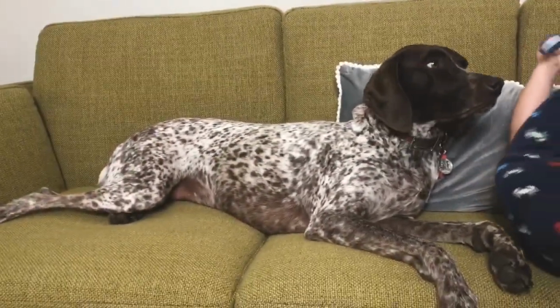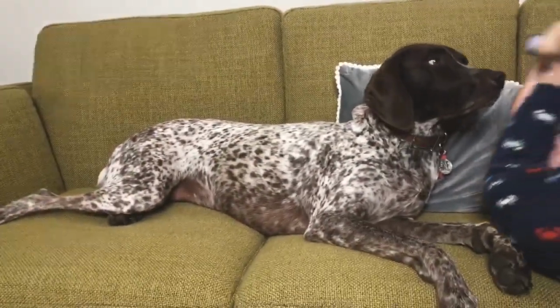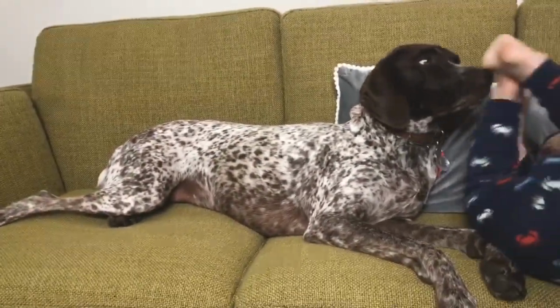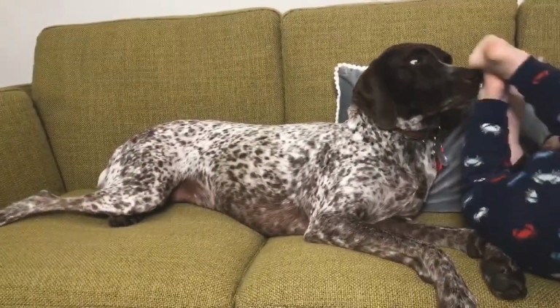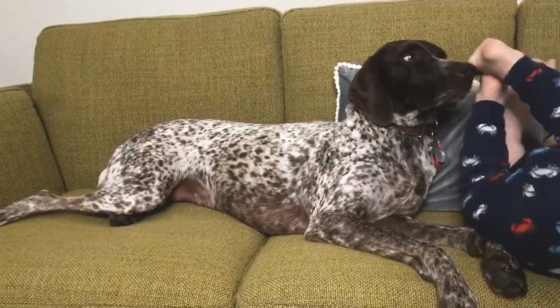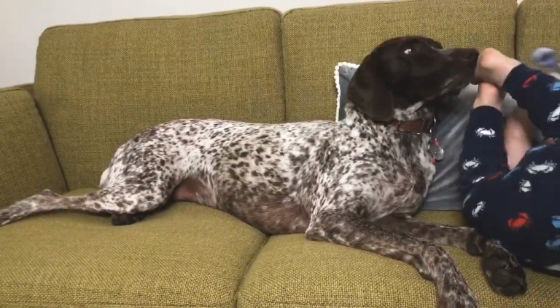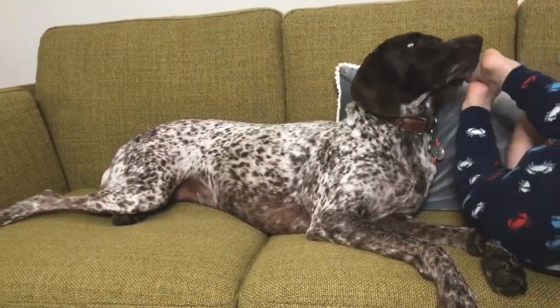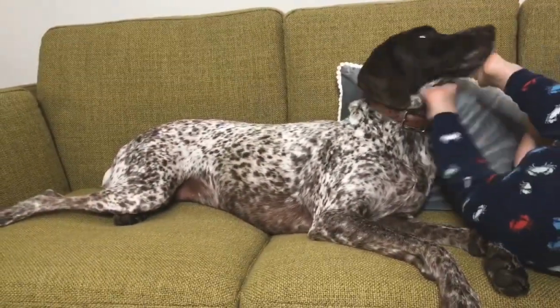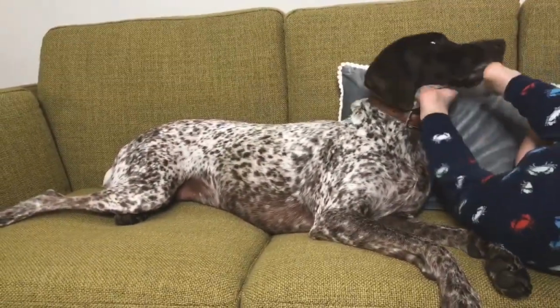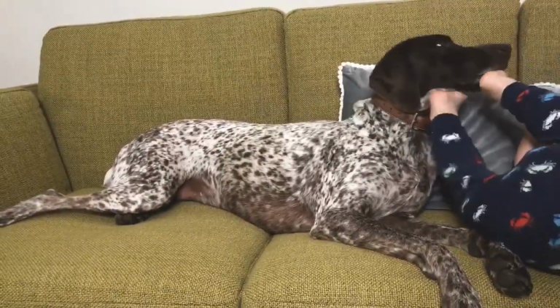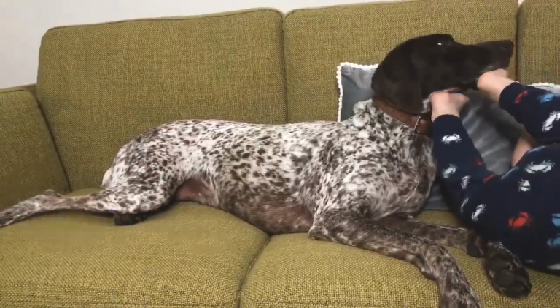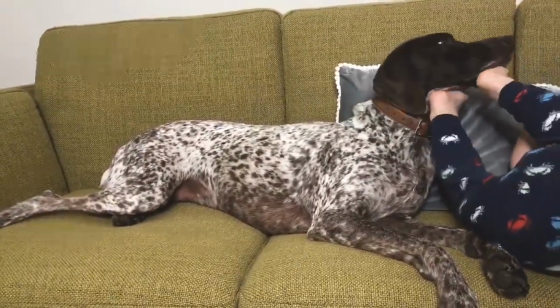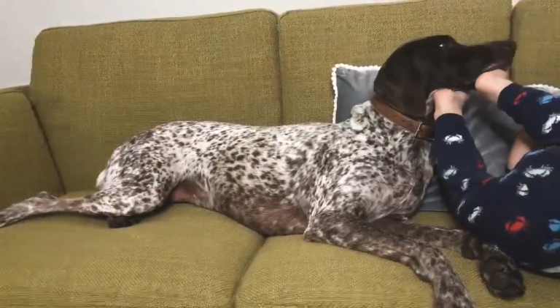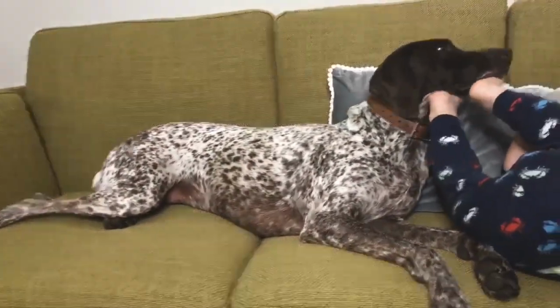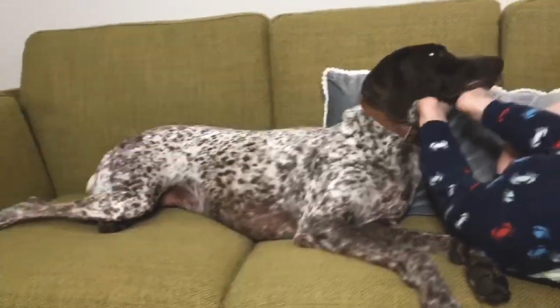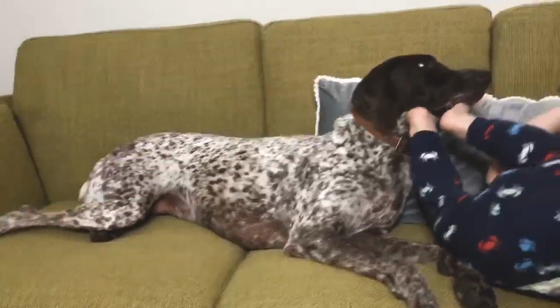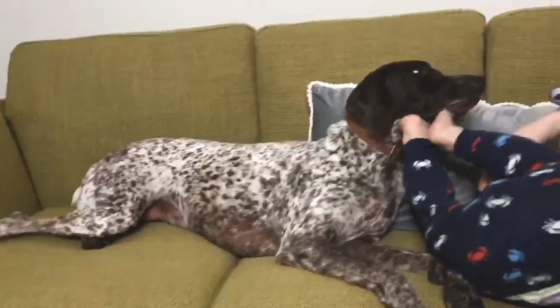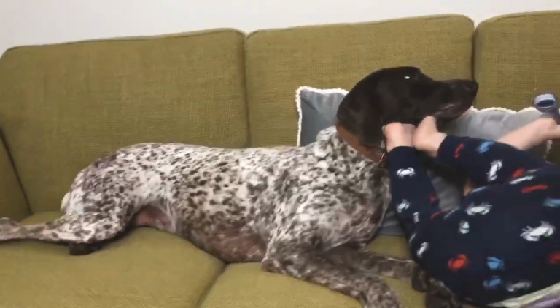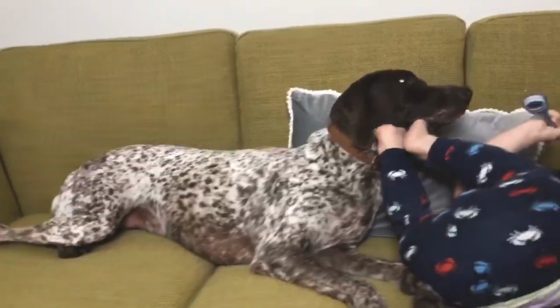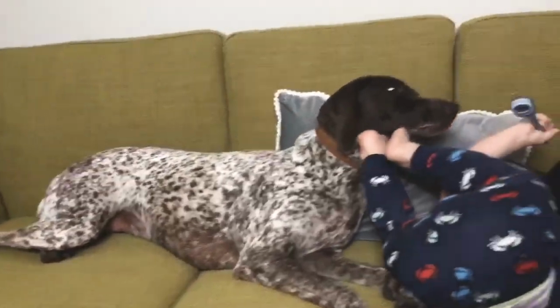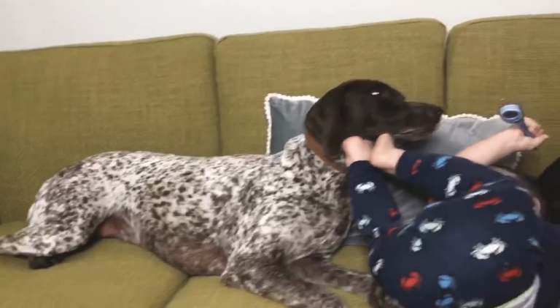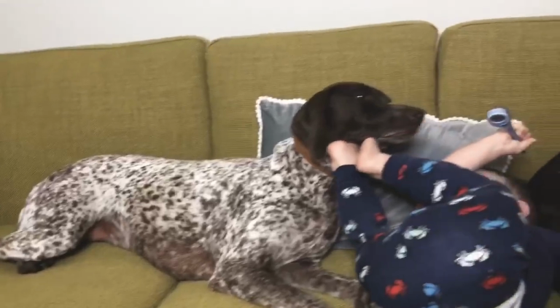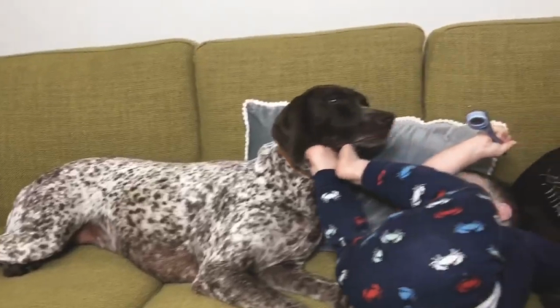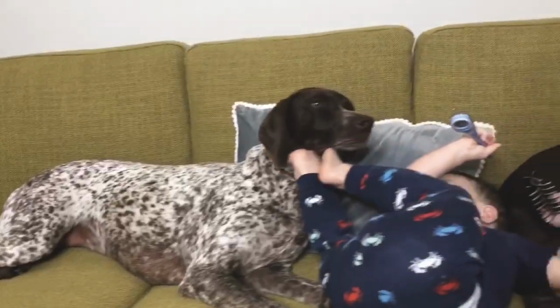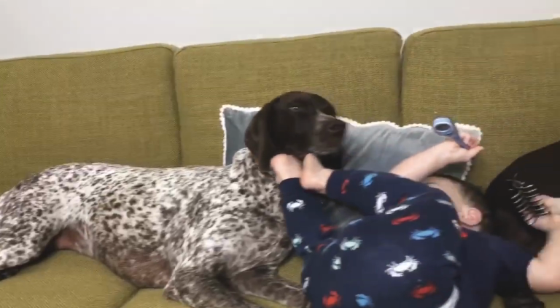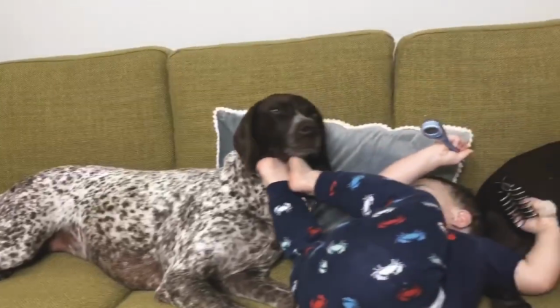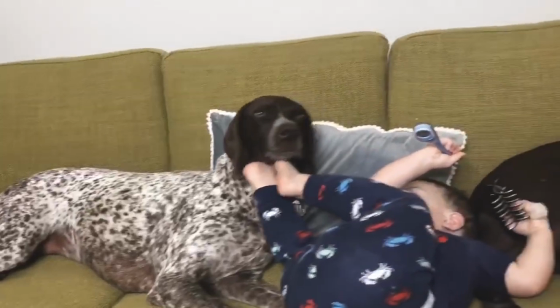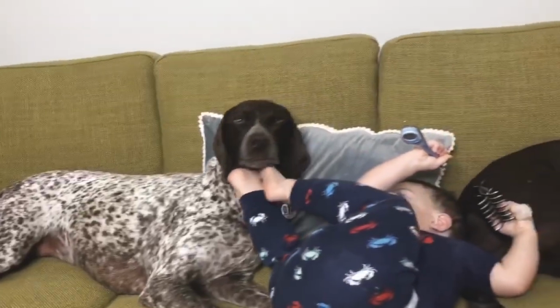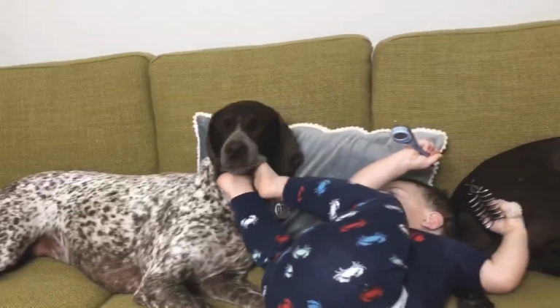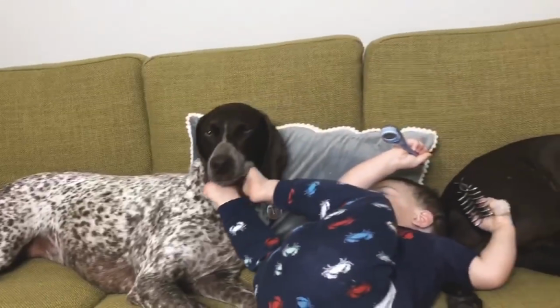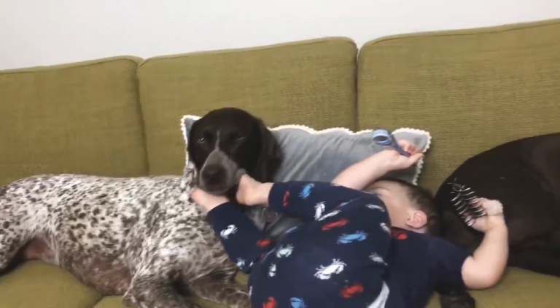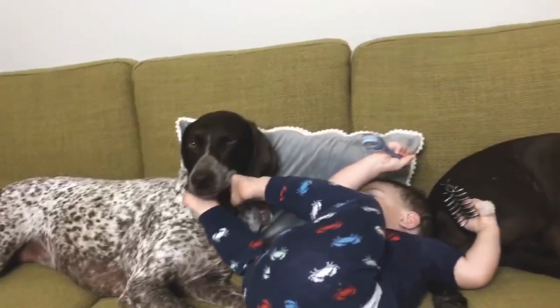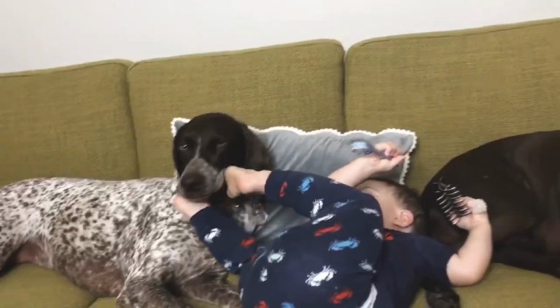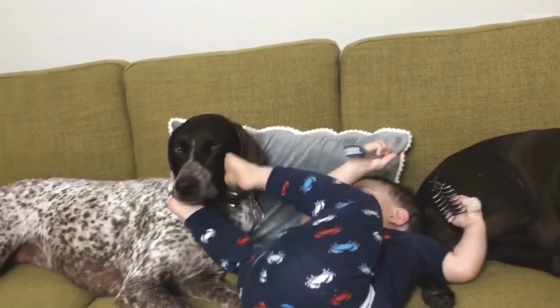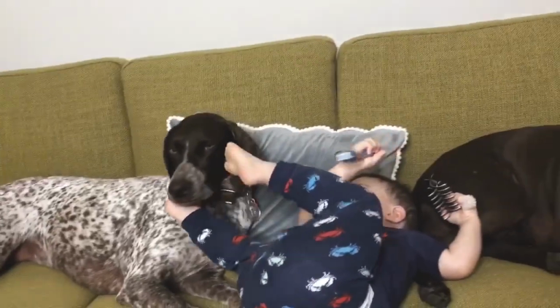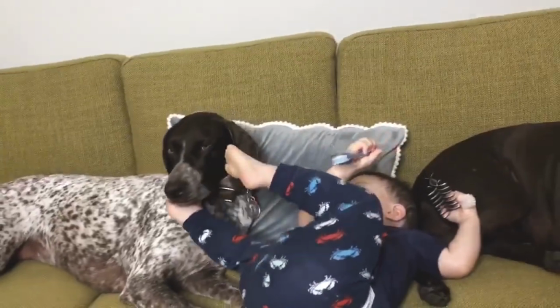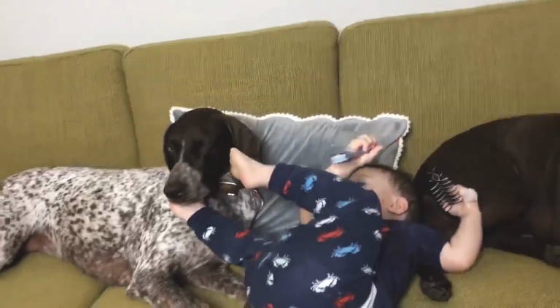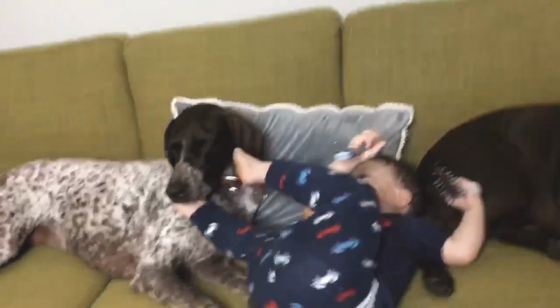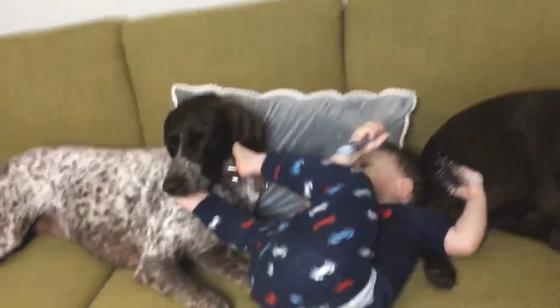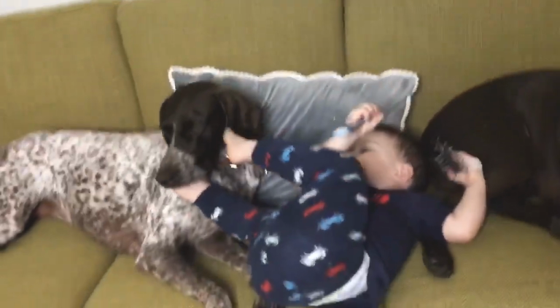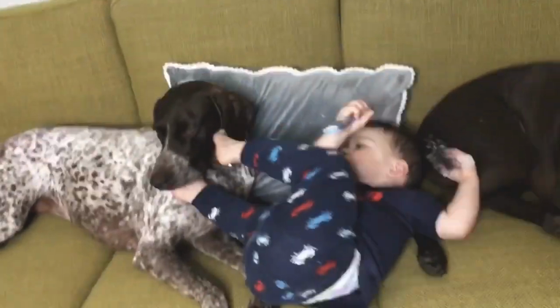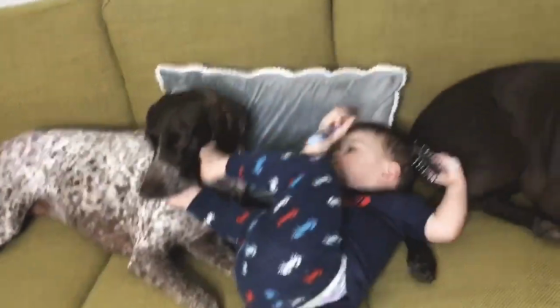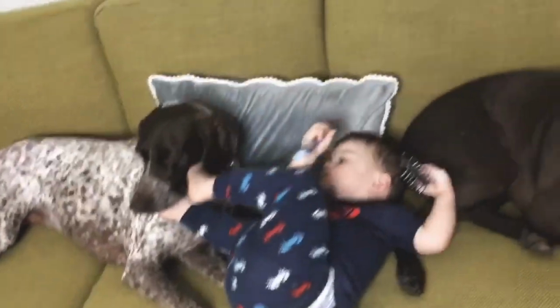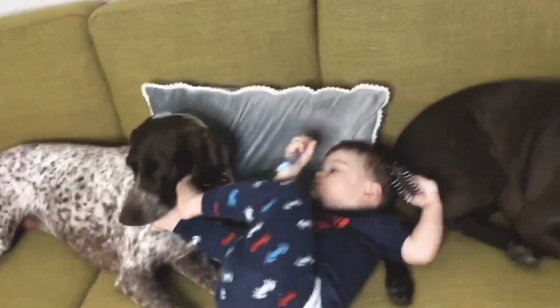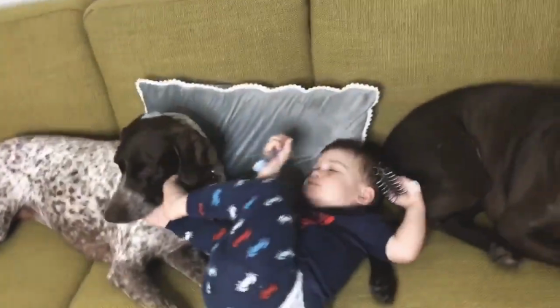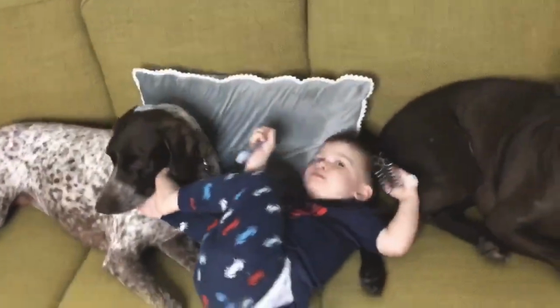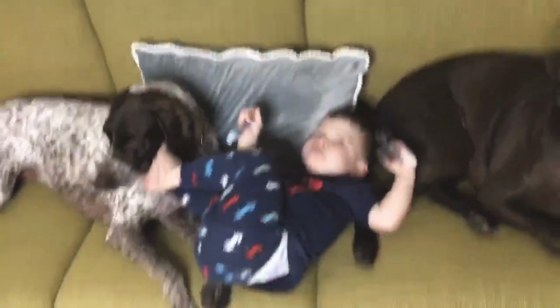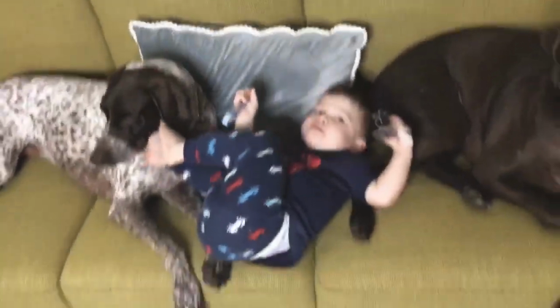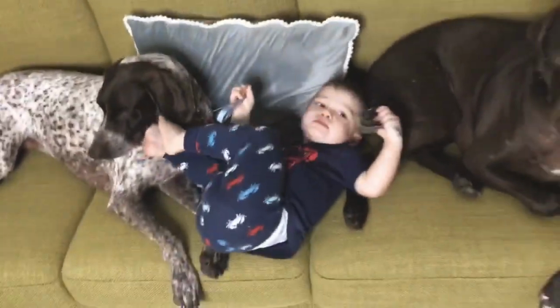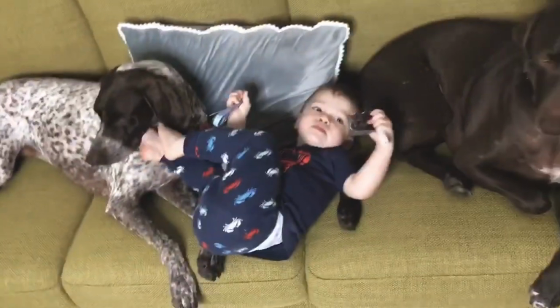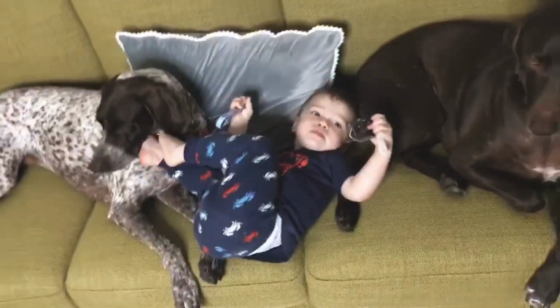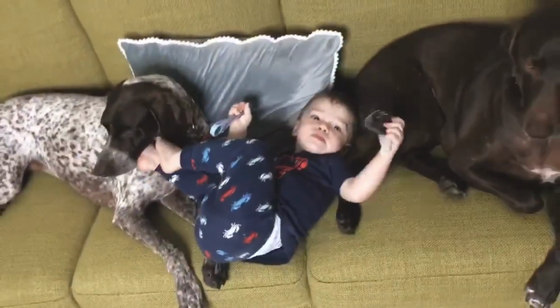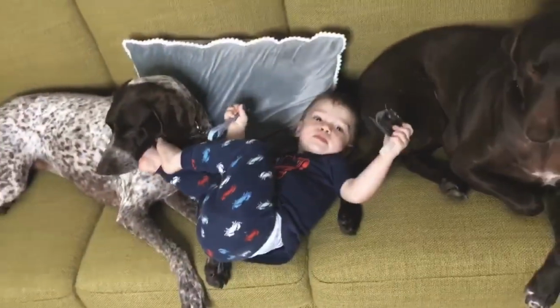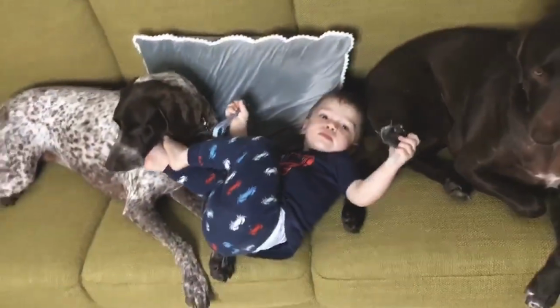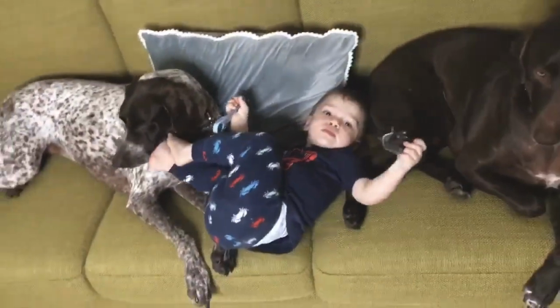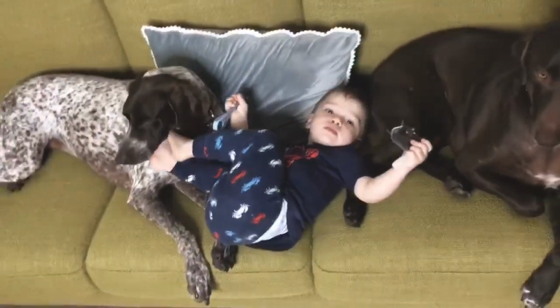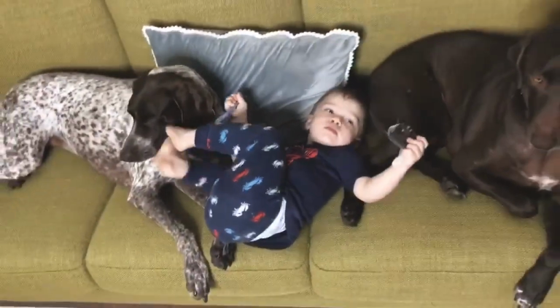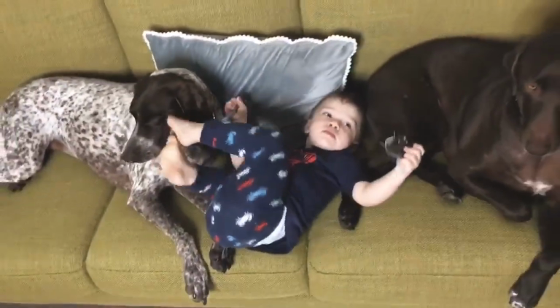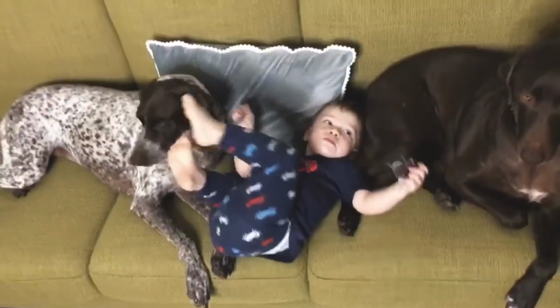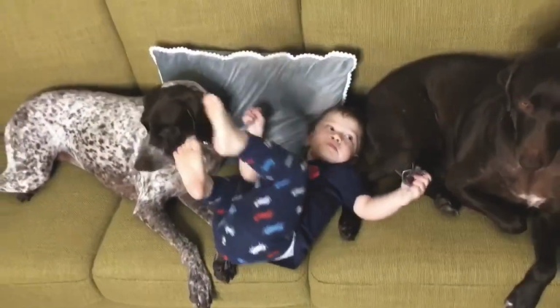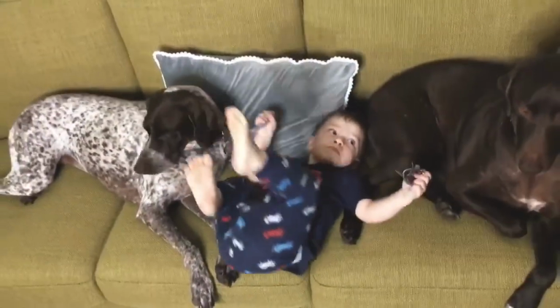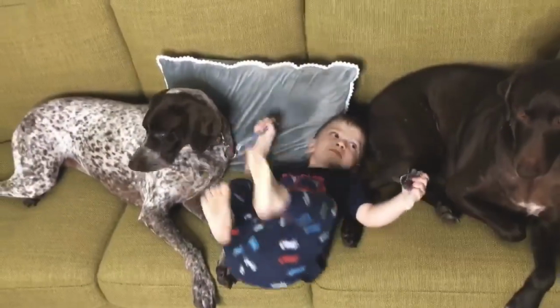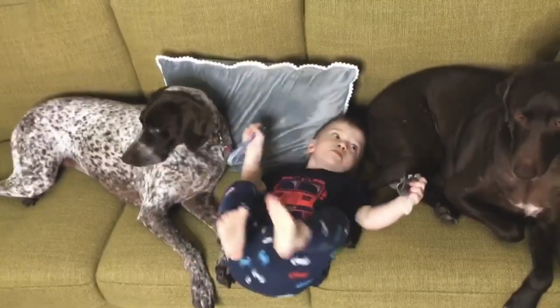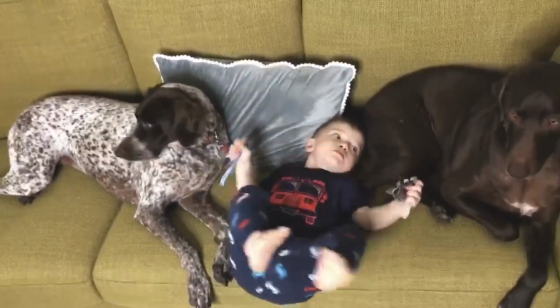If you head to Article's website, you'll notice that their pieces are clean and simple, yet contemporary and beautiful.